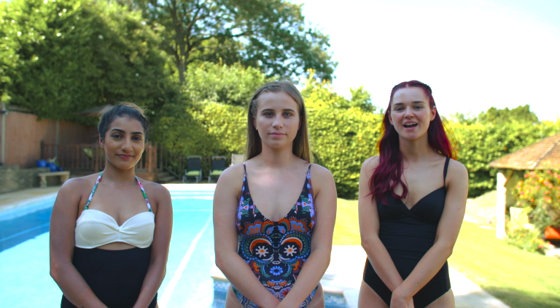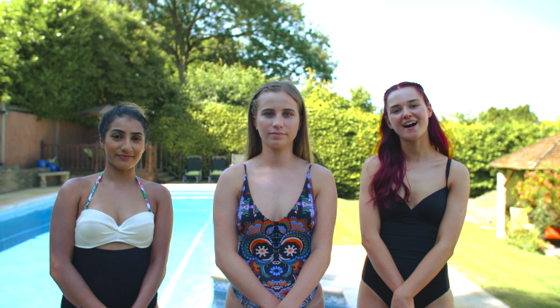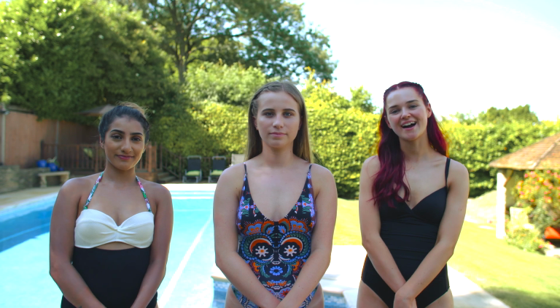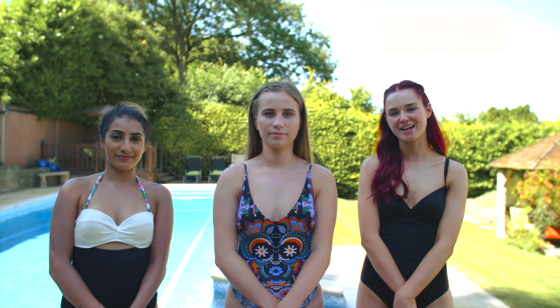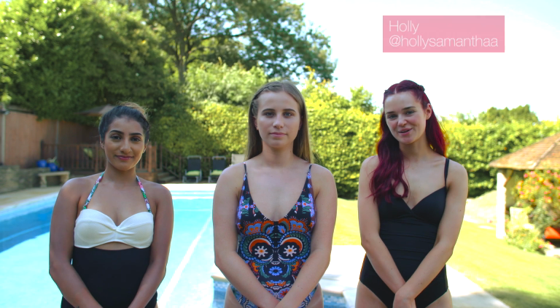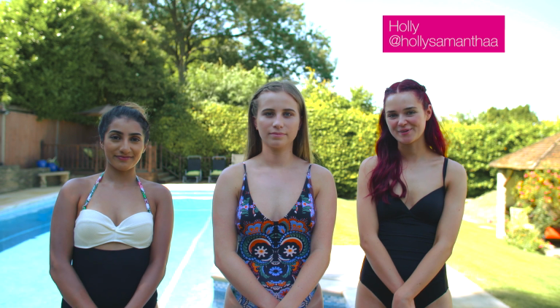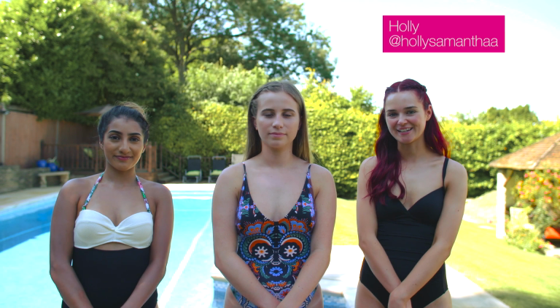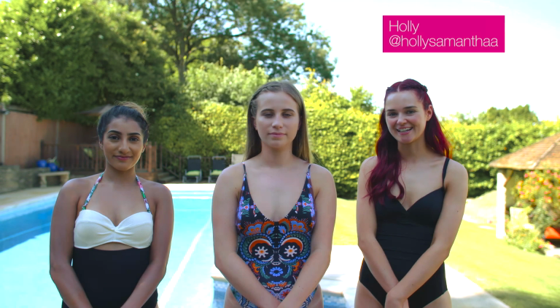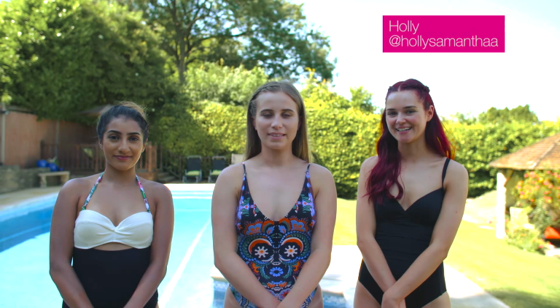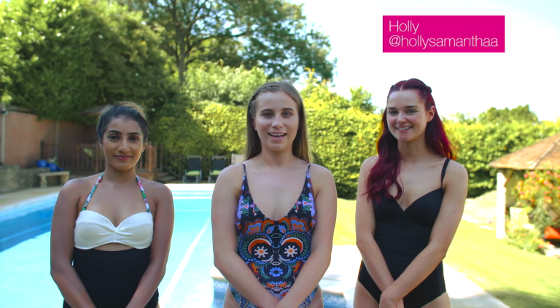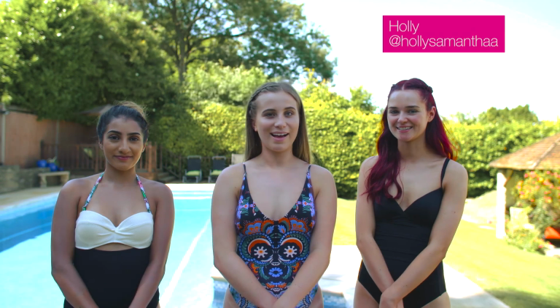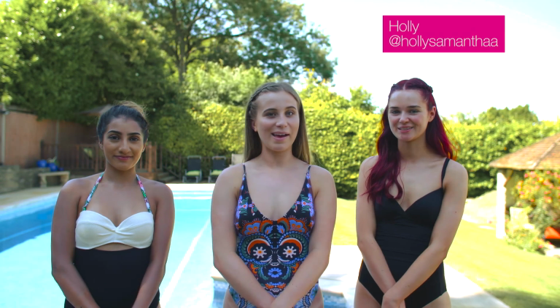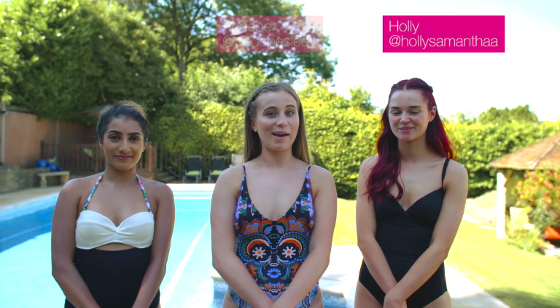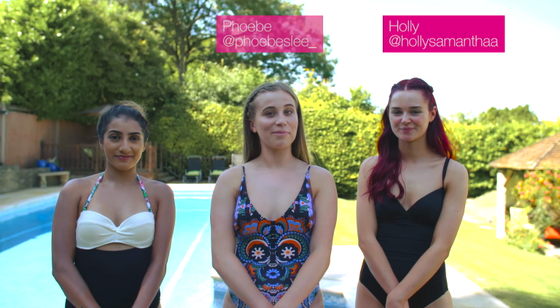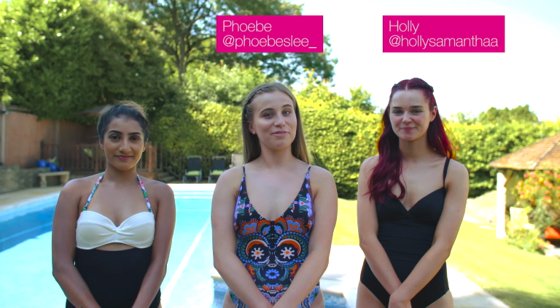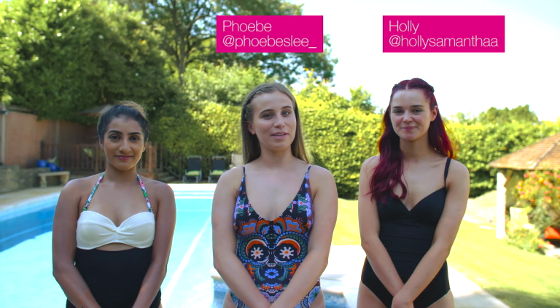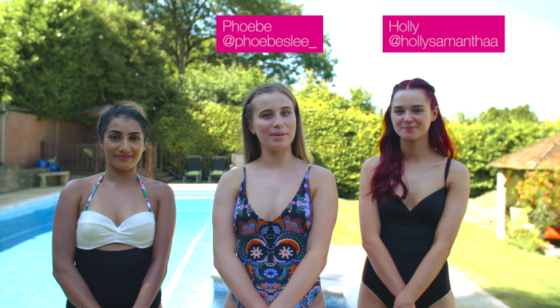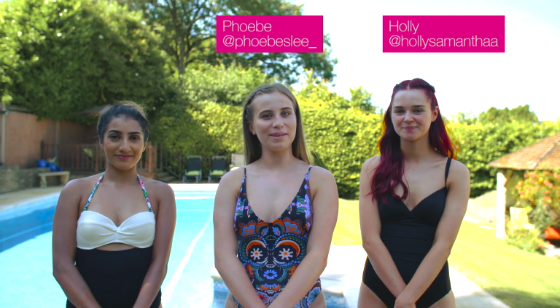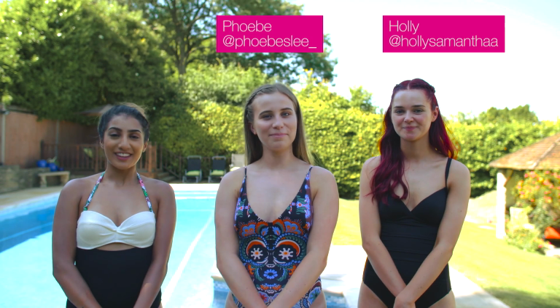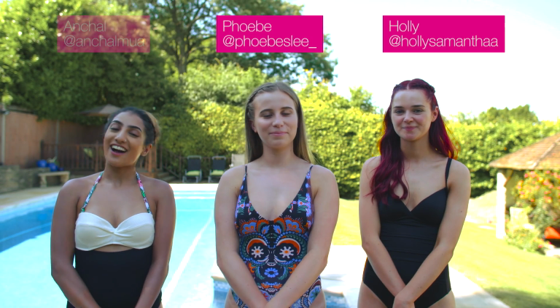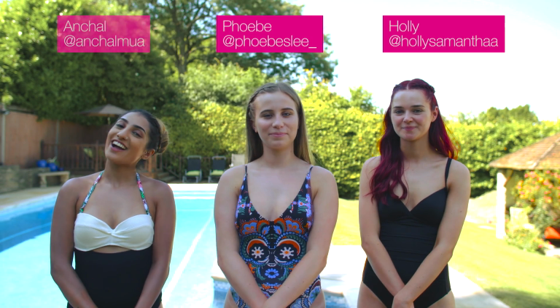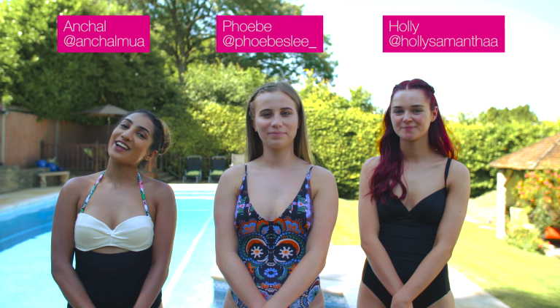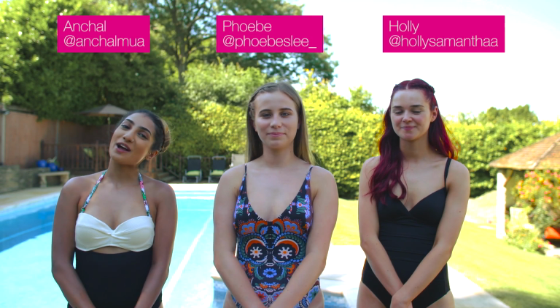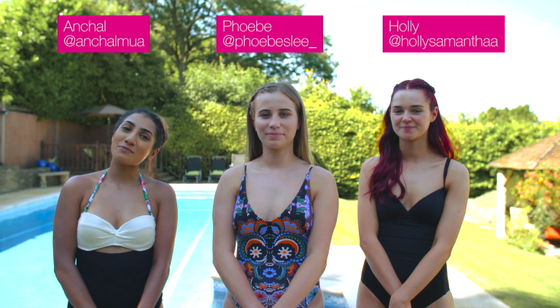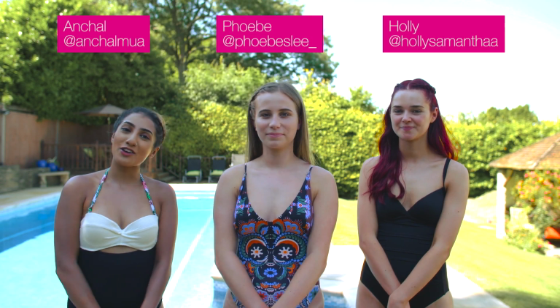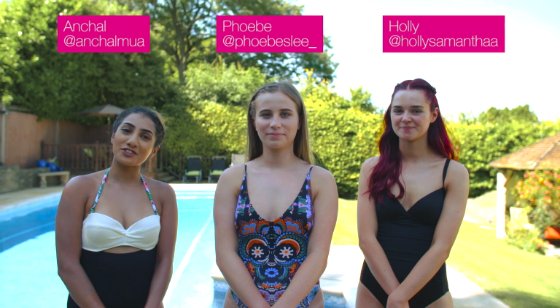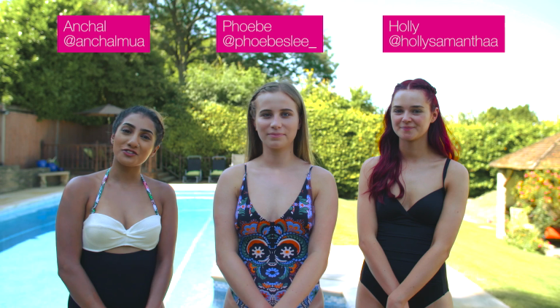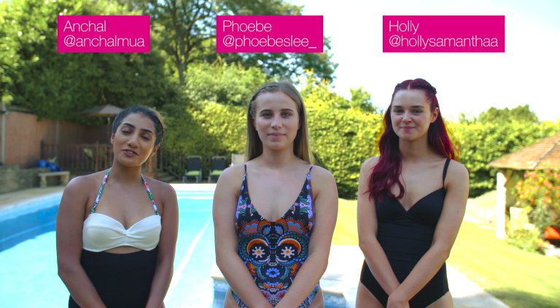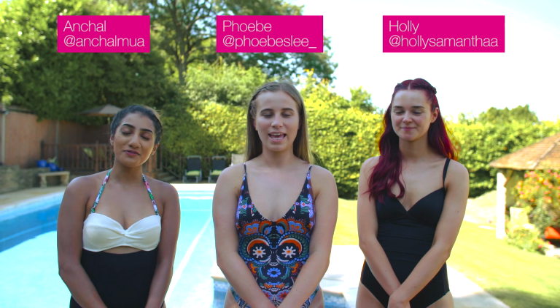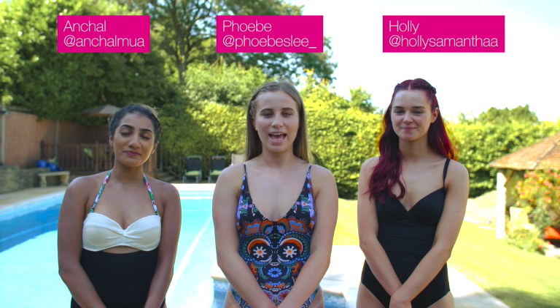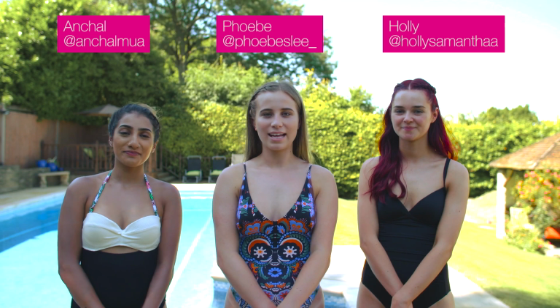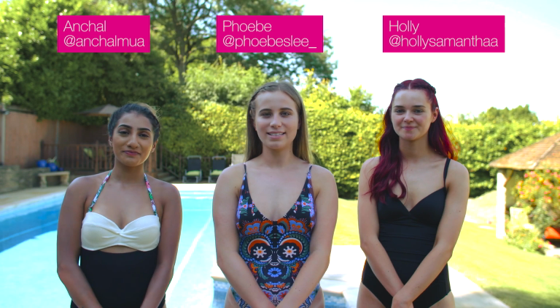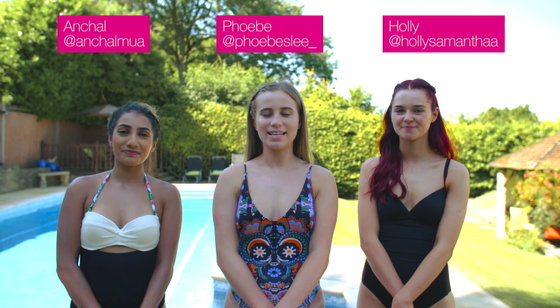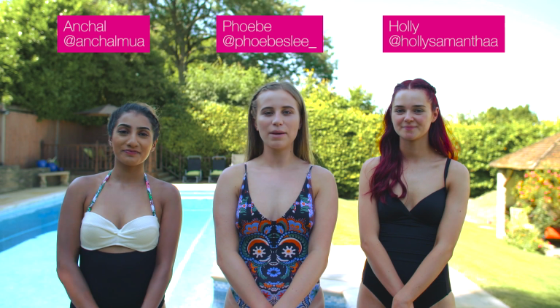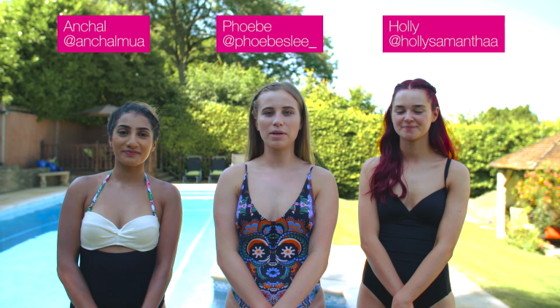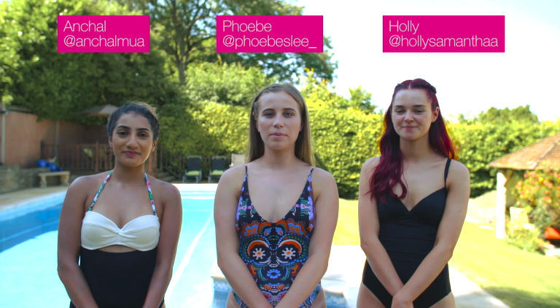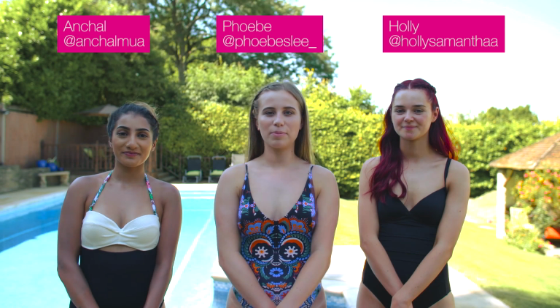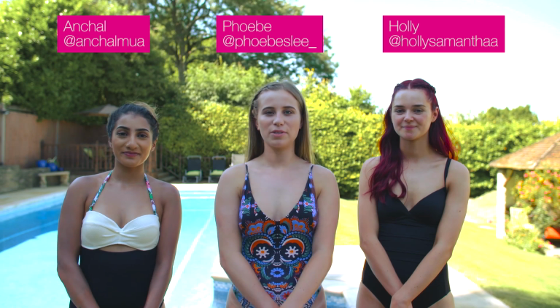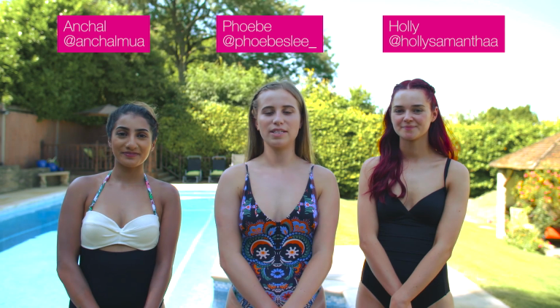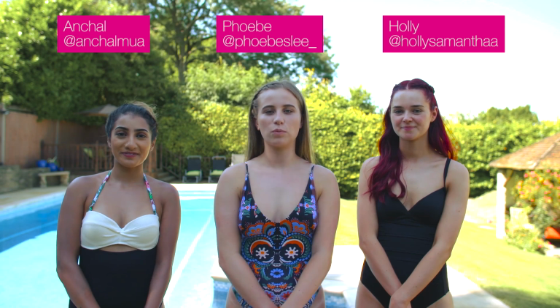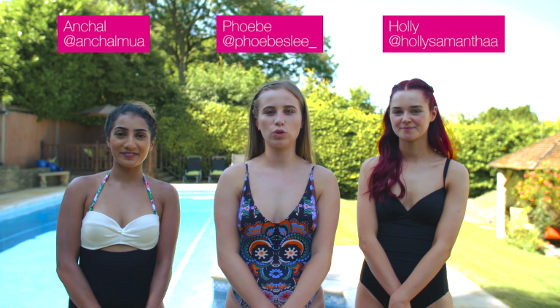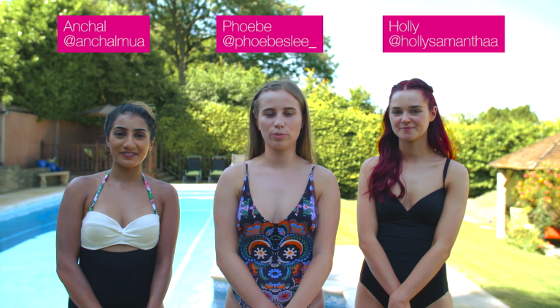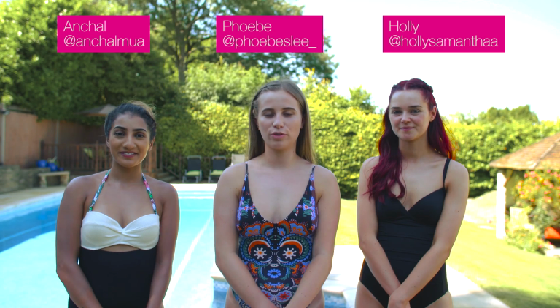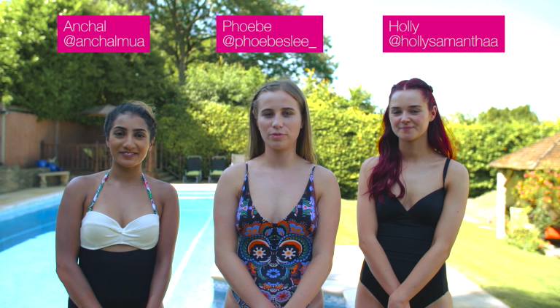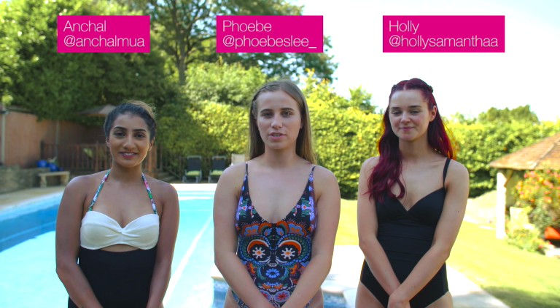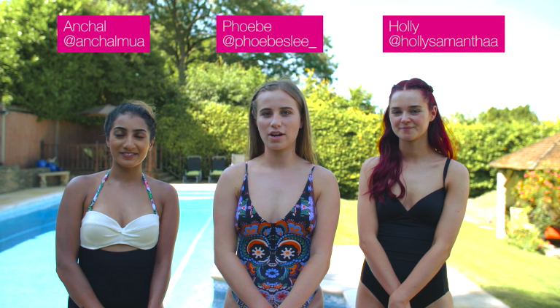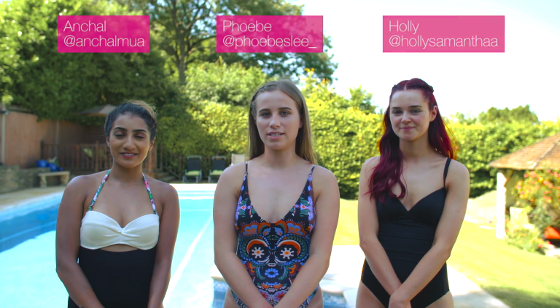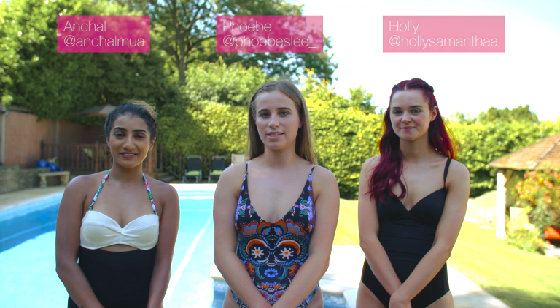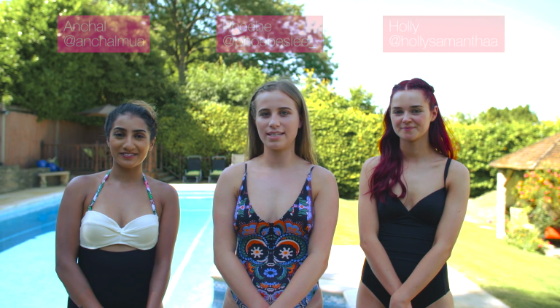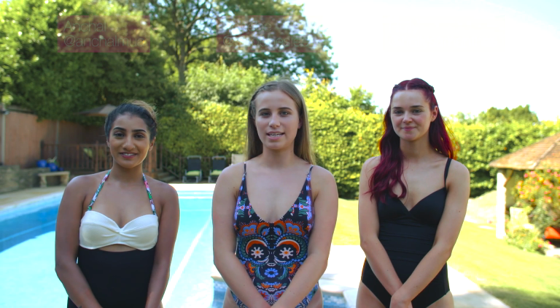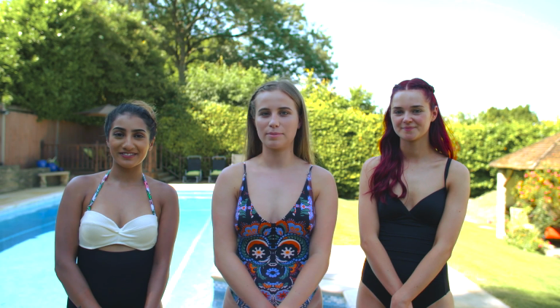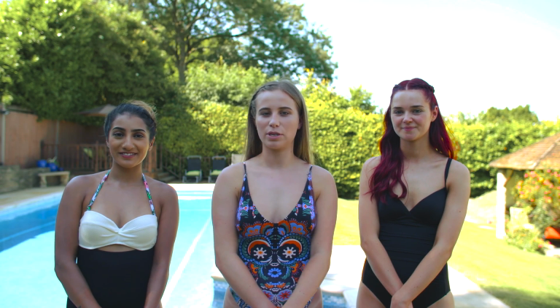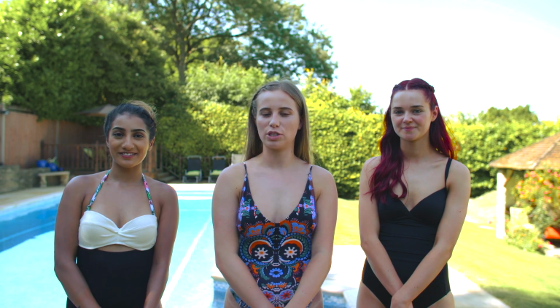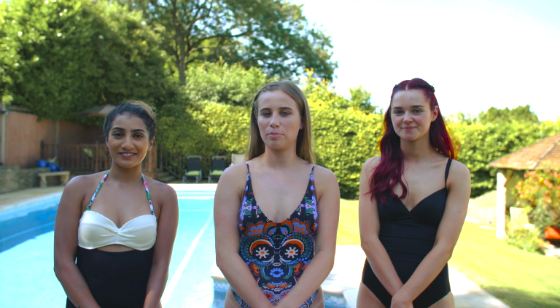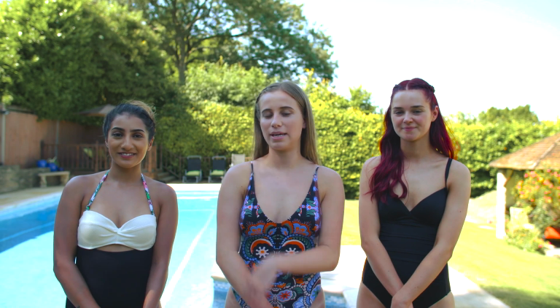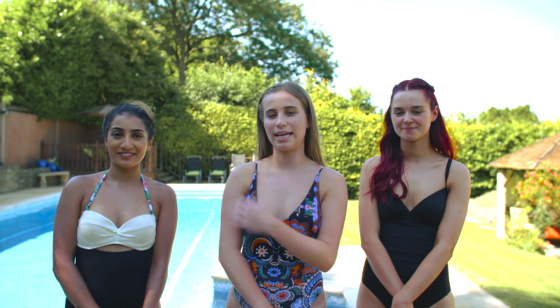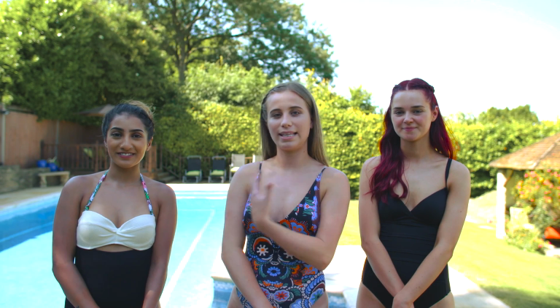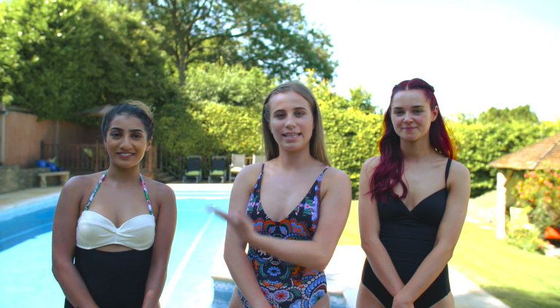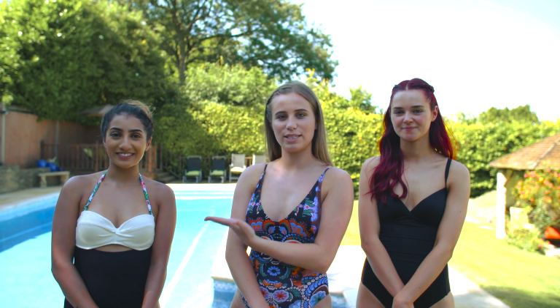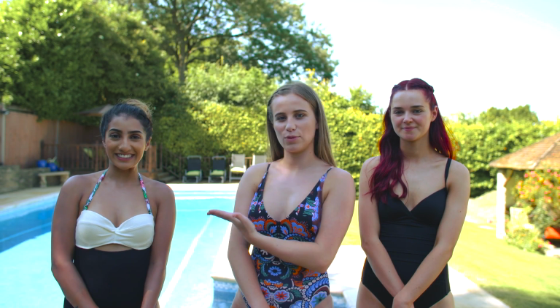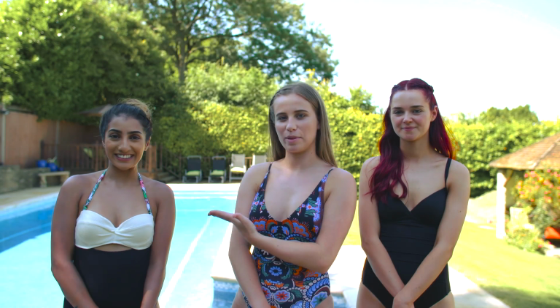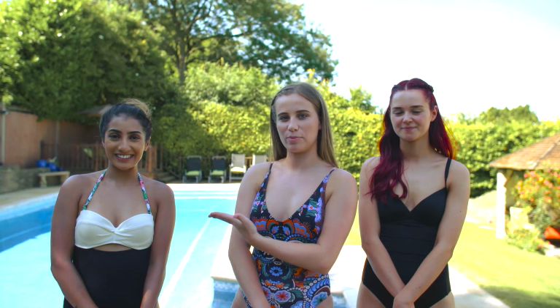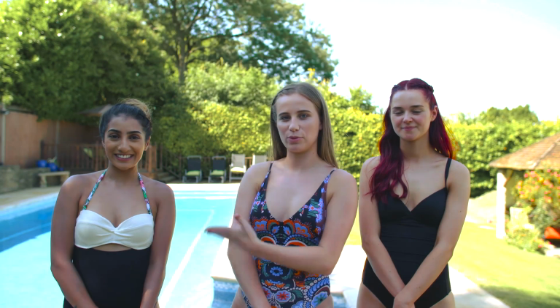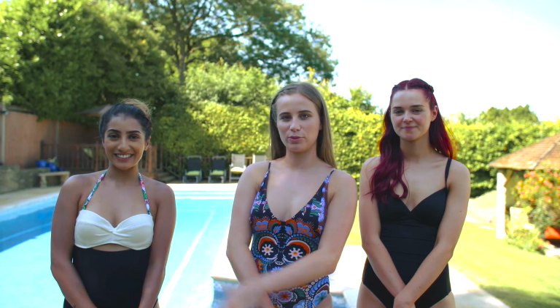Hi, I'm Holly. Hi, I'm Phoebe. Hi, I'm Archul. And today we're going to be putting waterproof mascara to the test by jumping in this swimming pool.